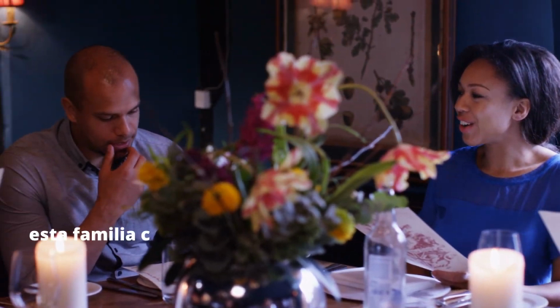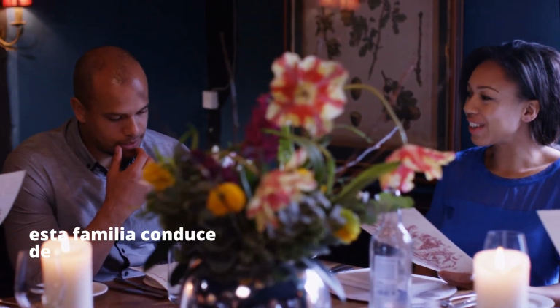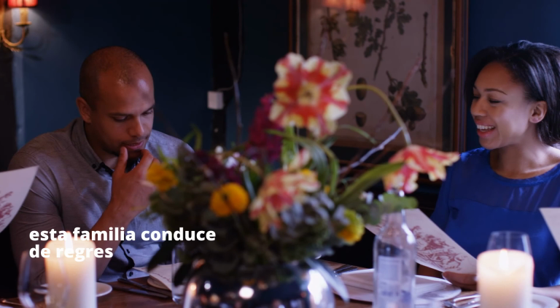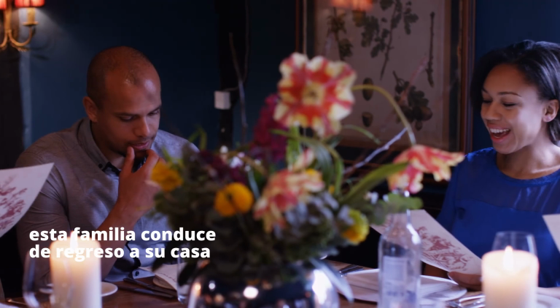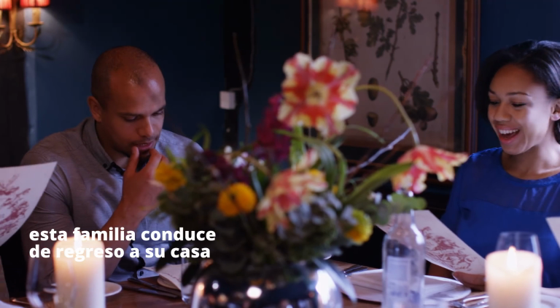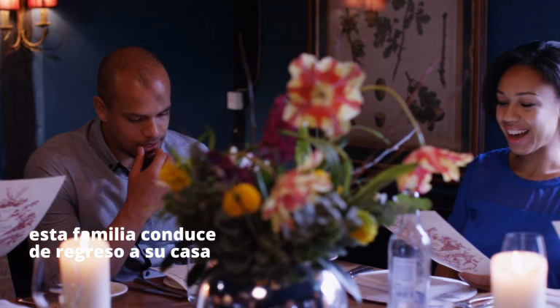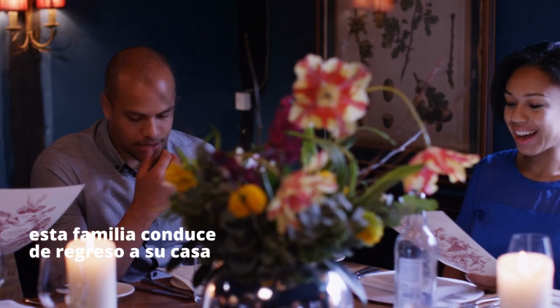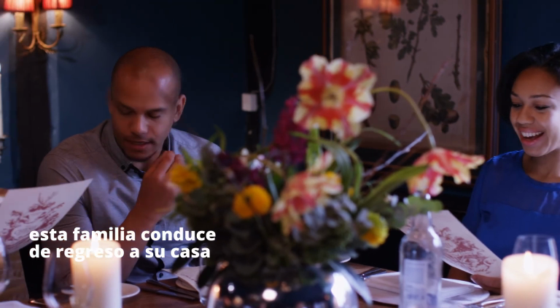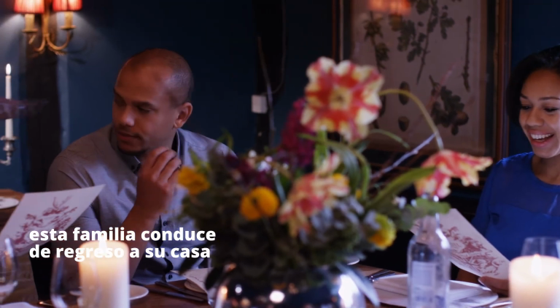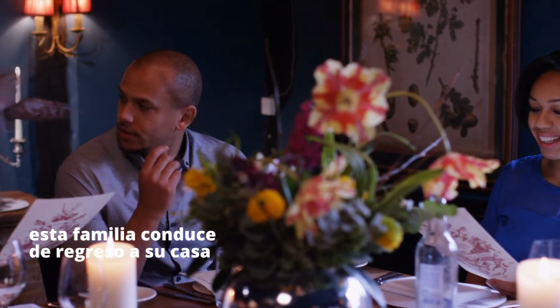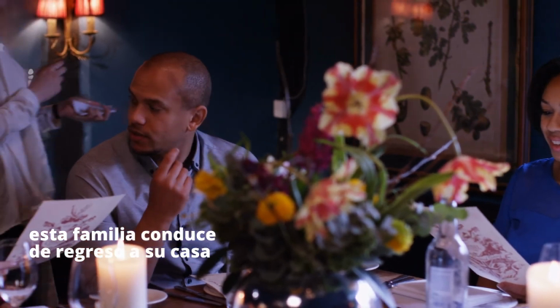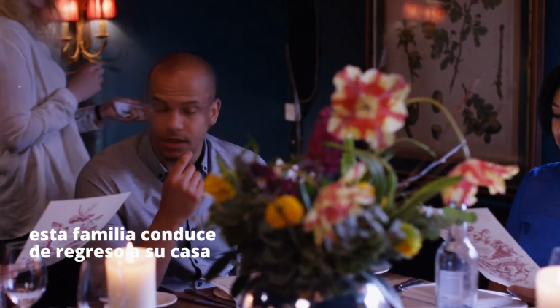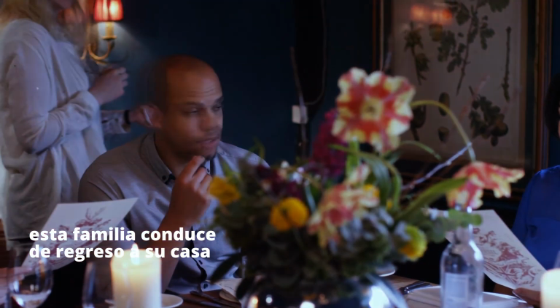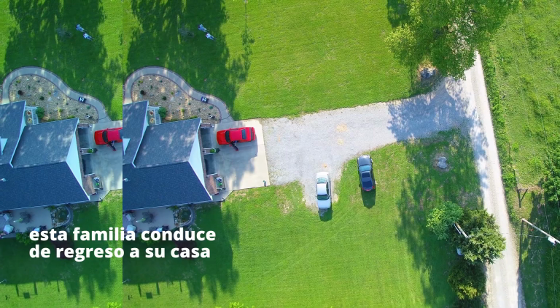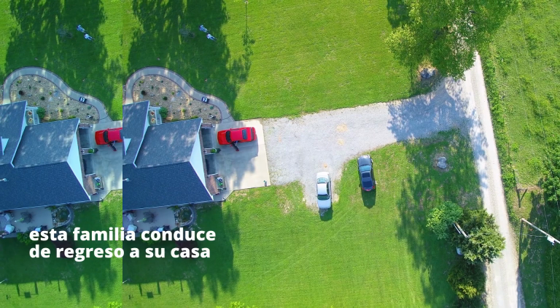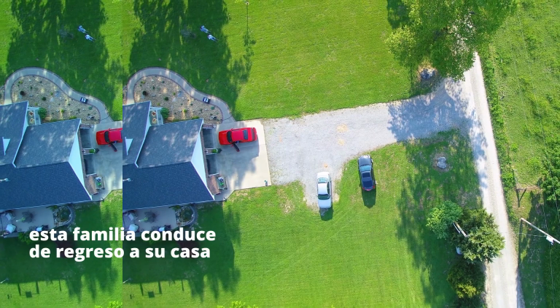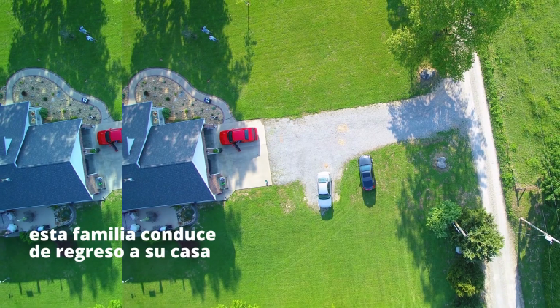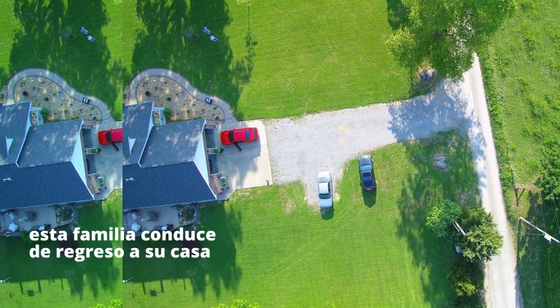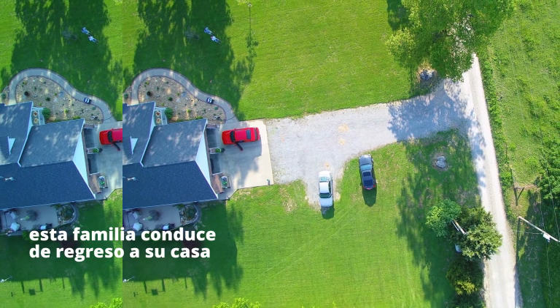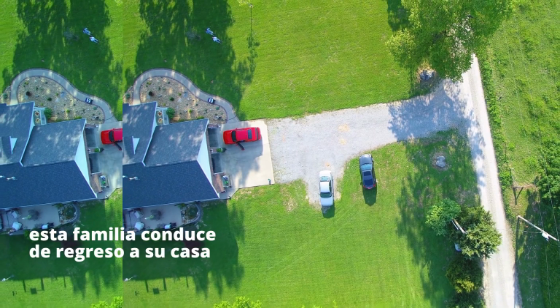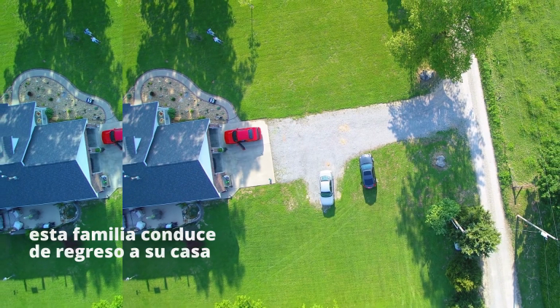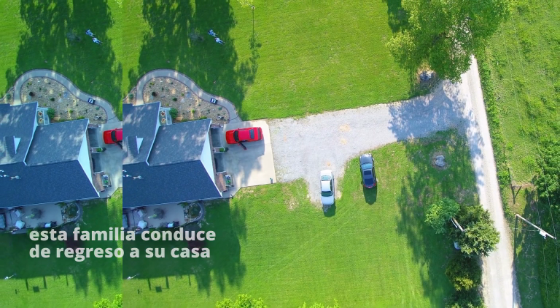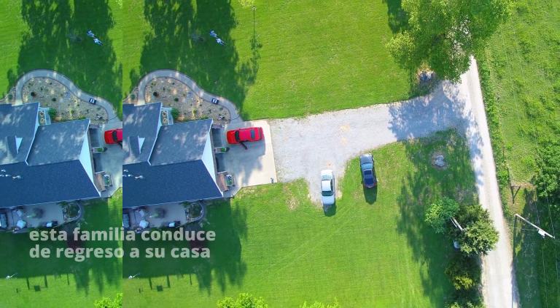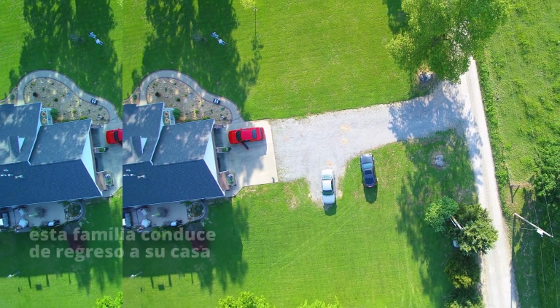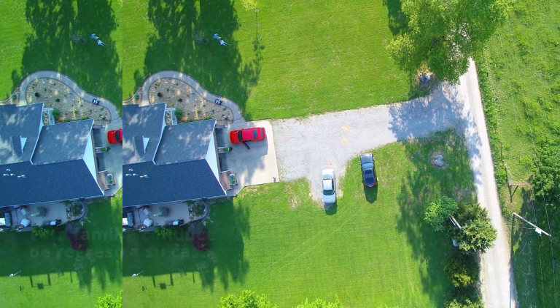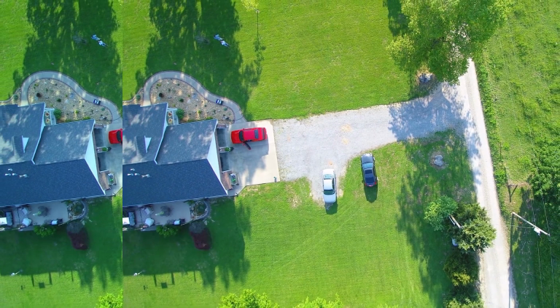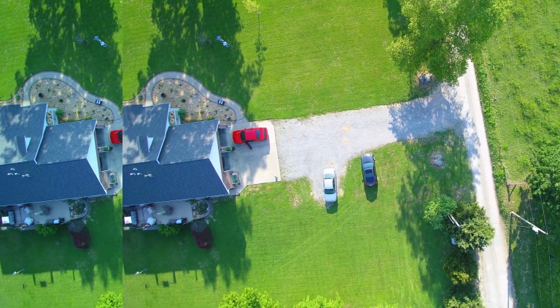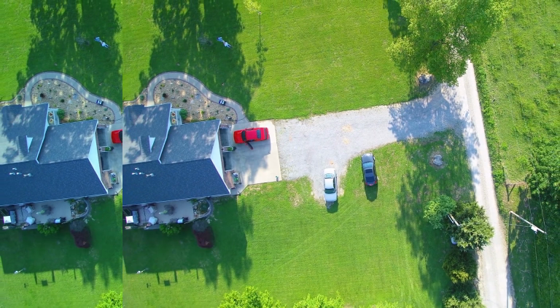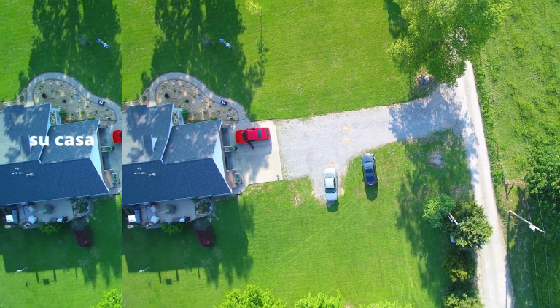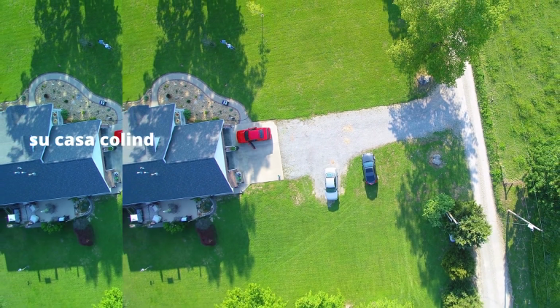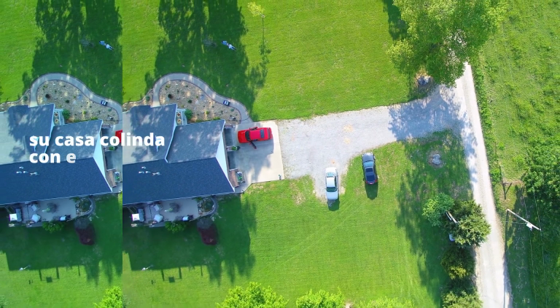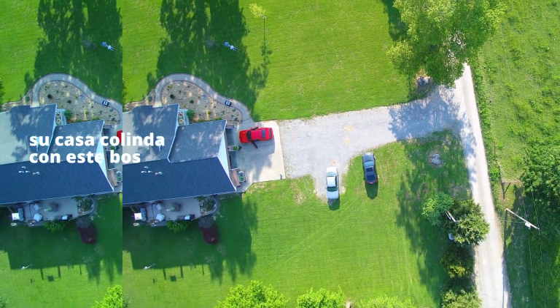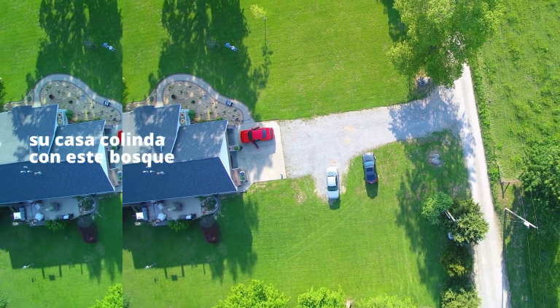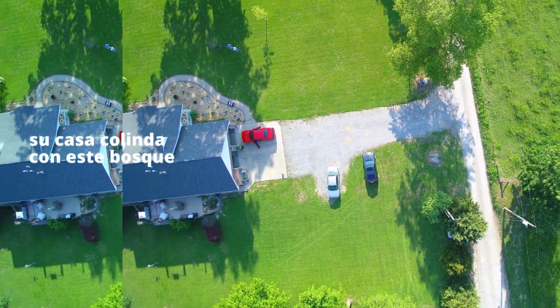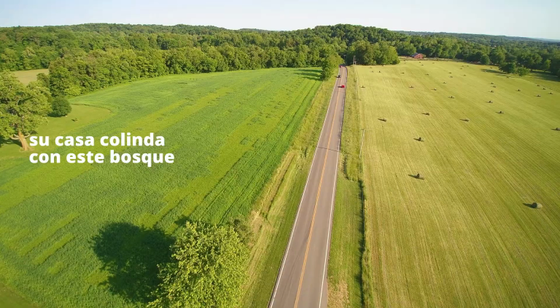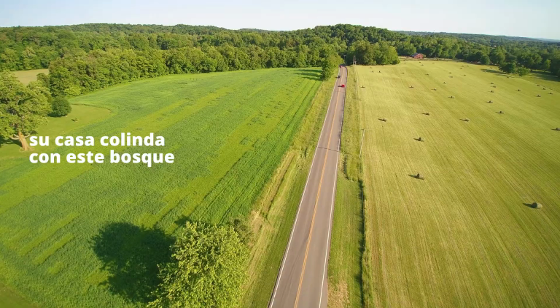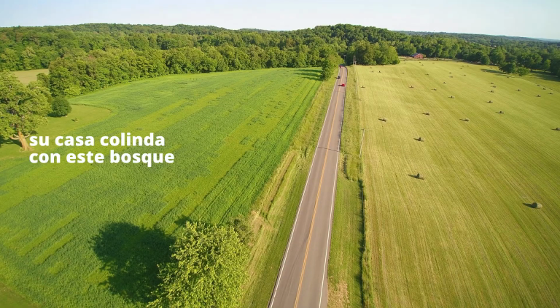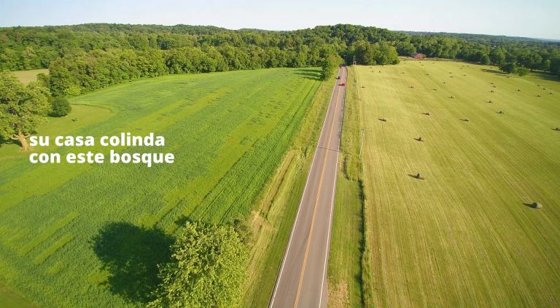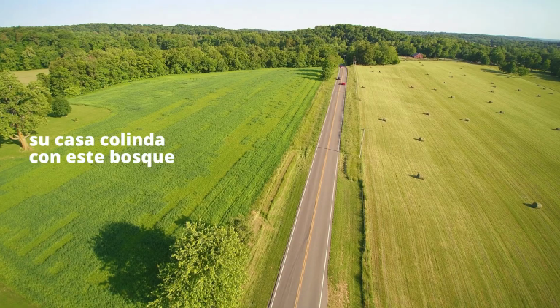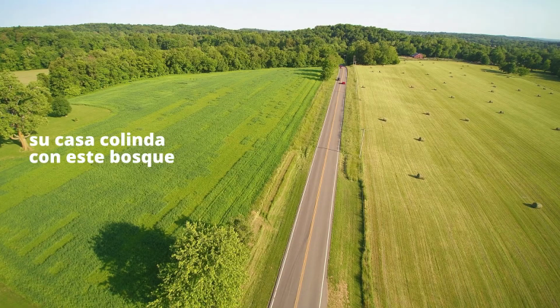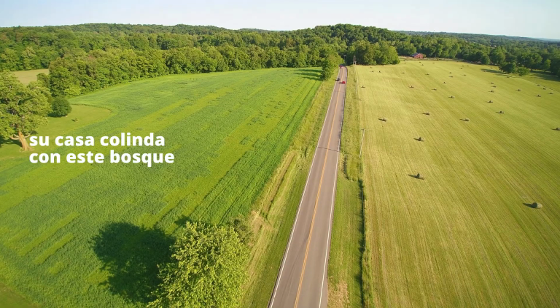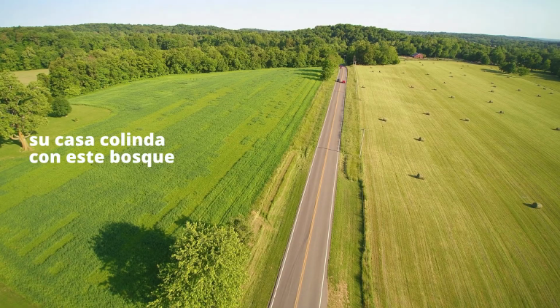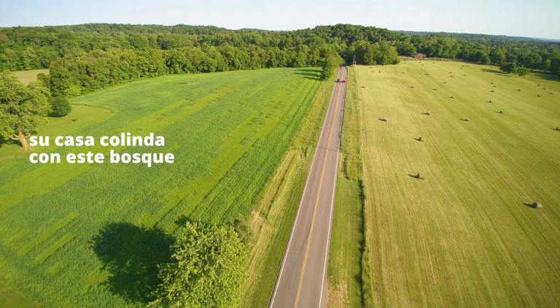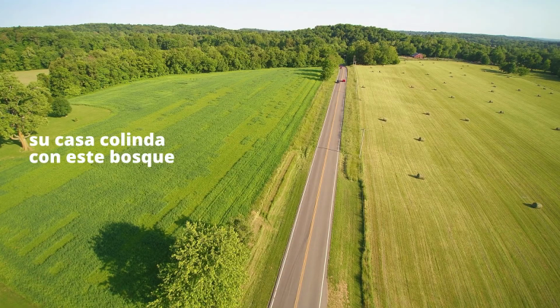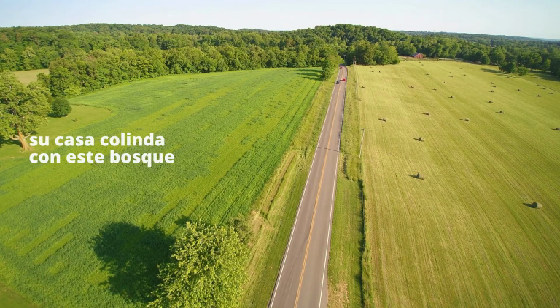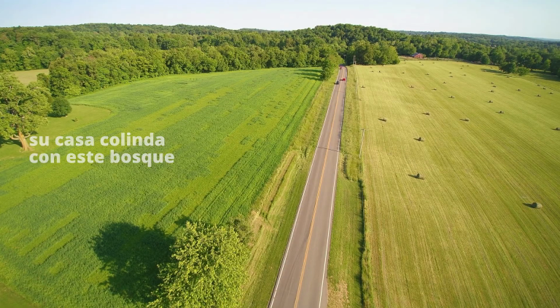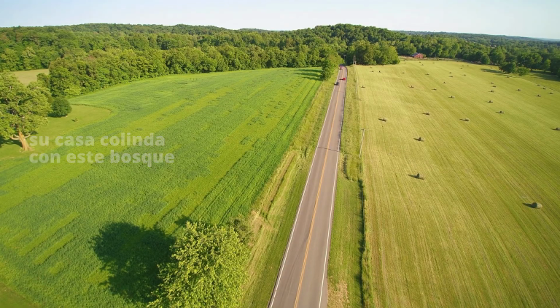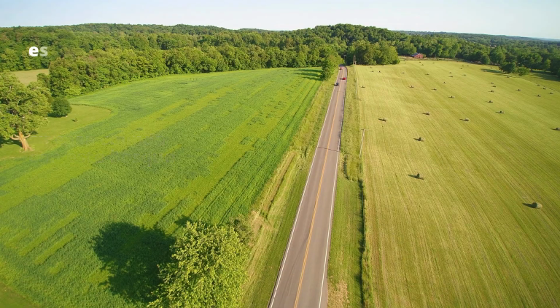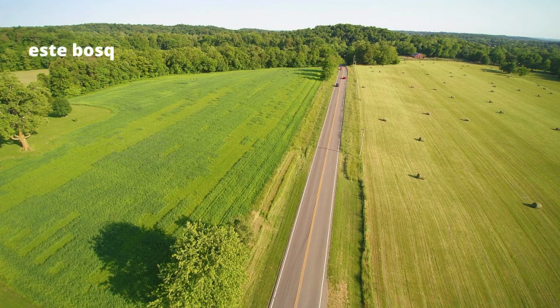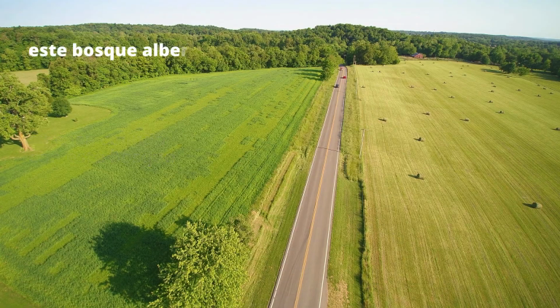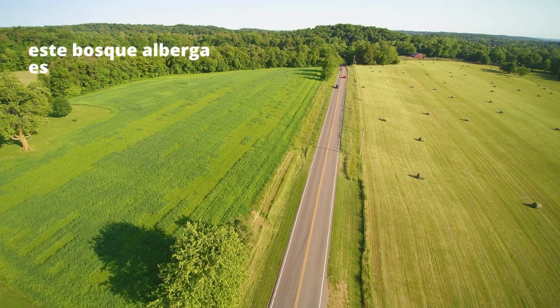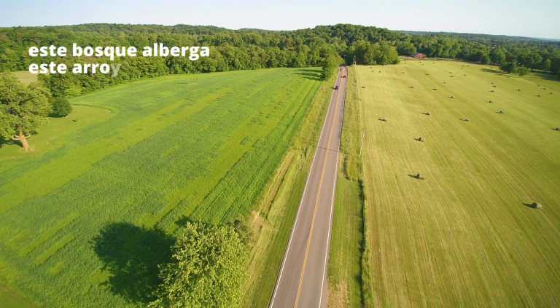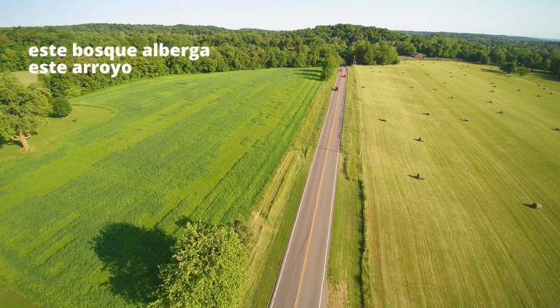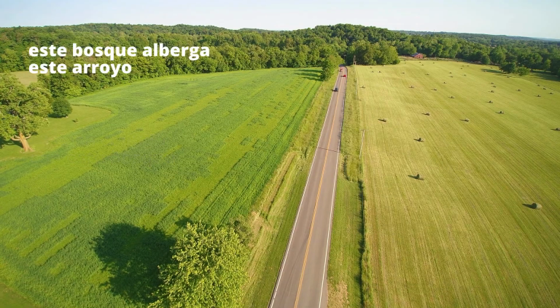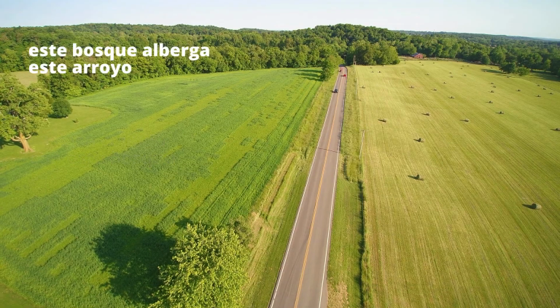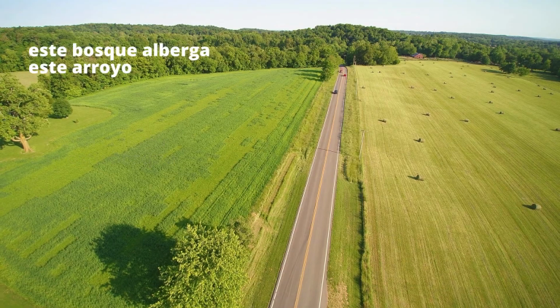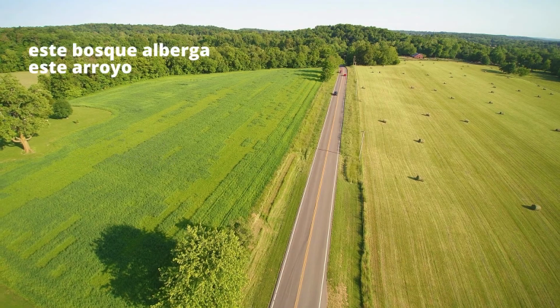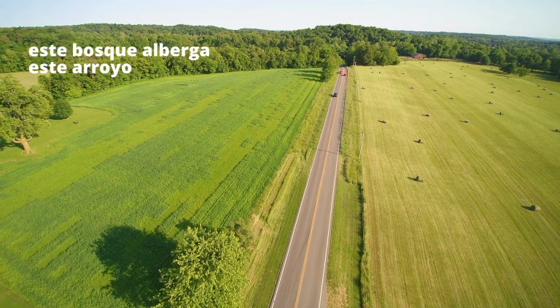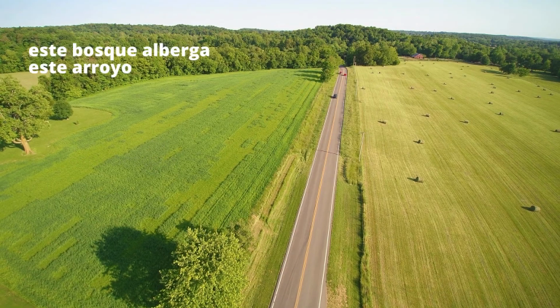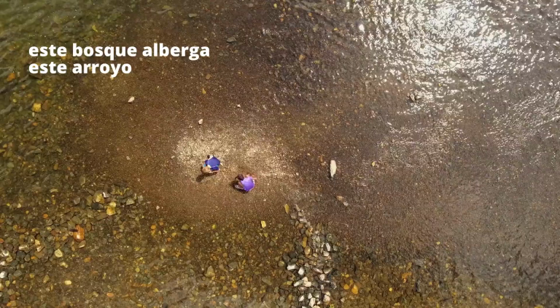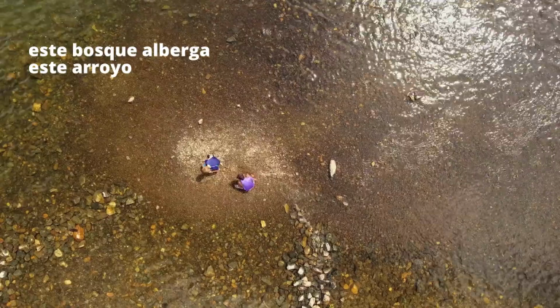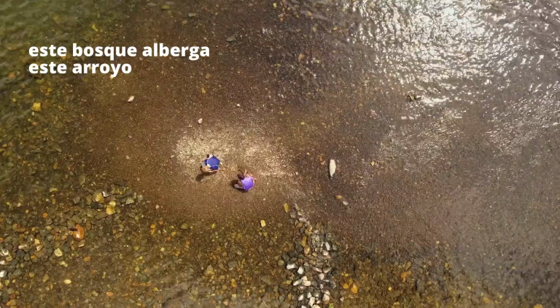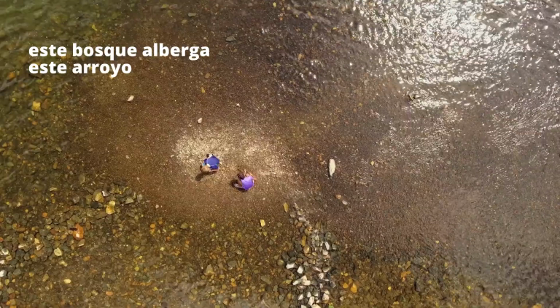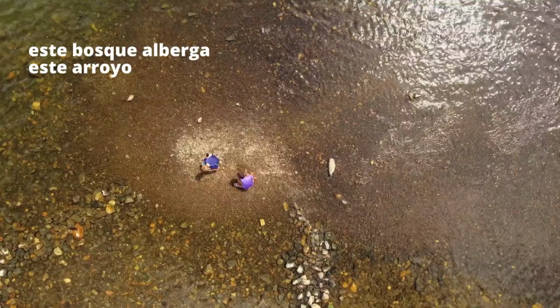This family drives back to their home. Their home borders this forest. This forest surrounds this creek.